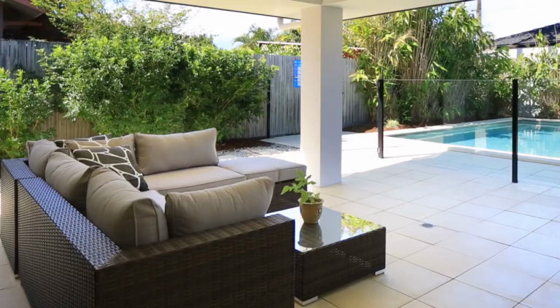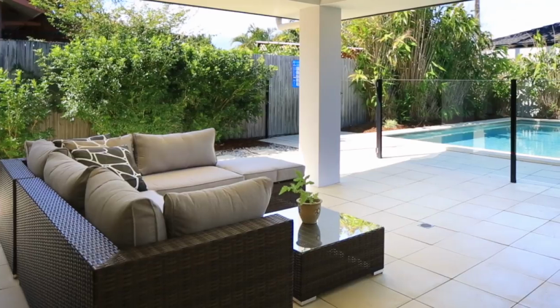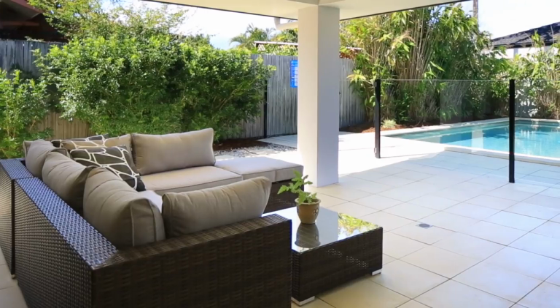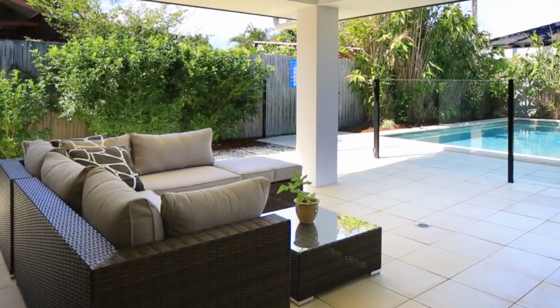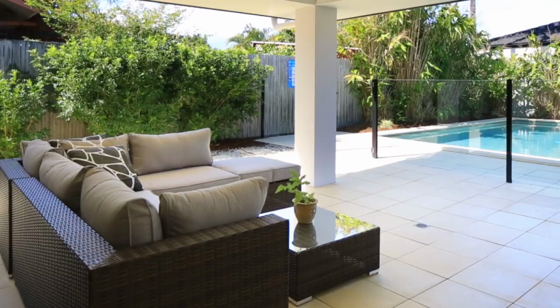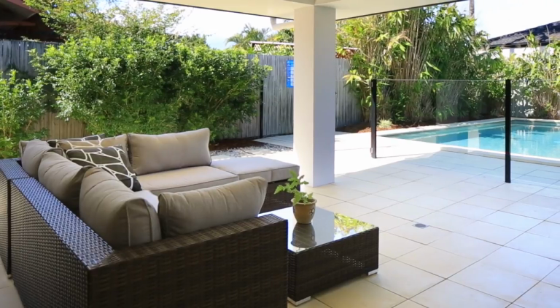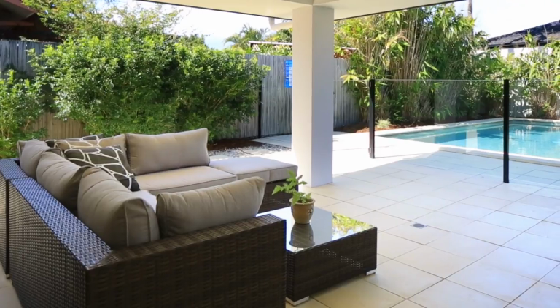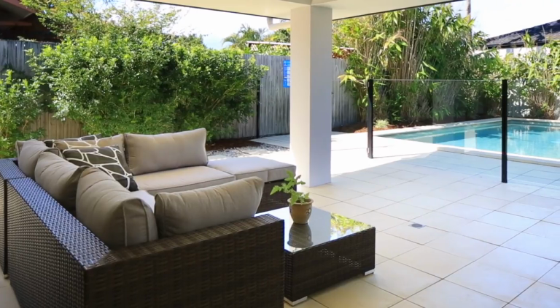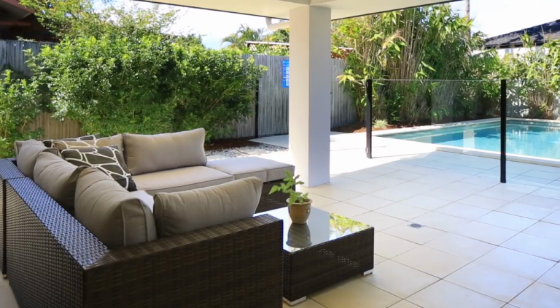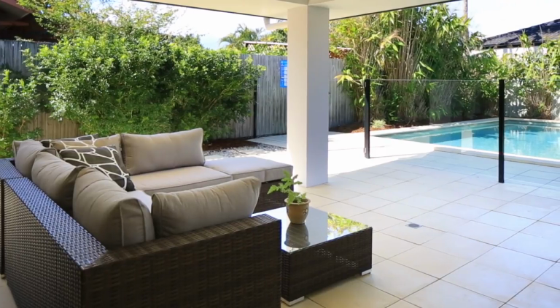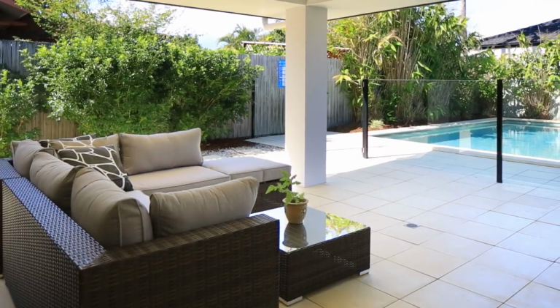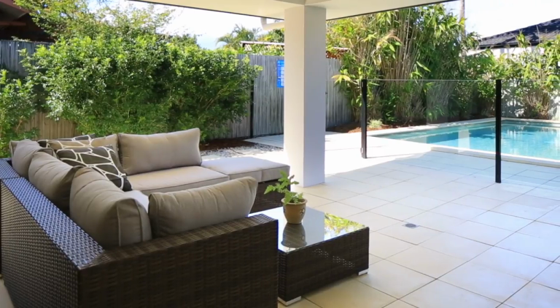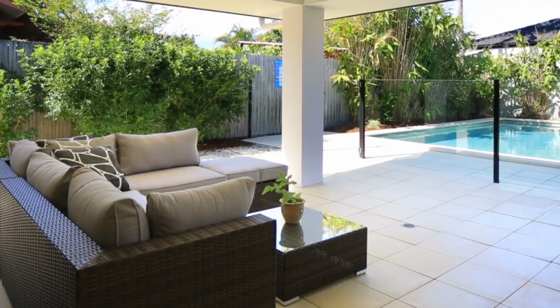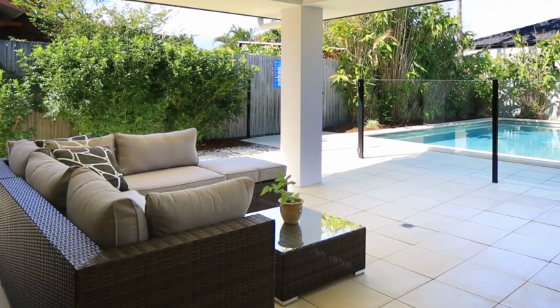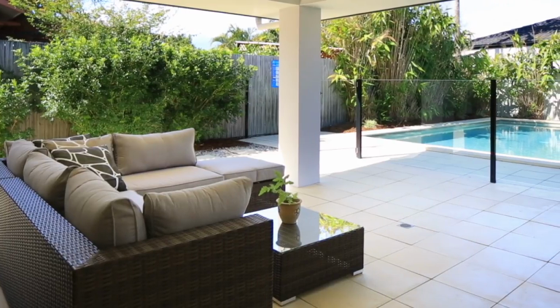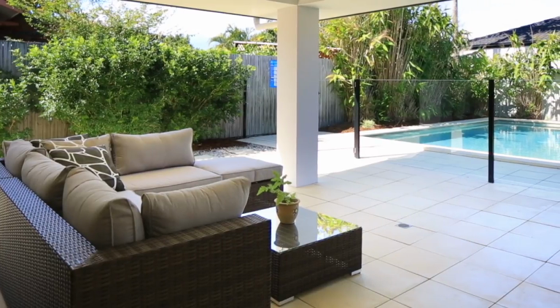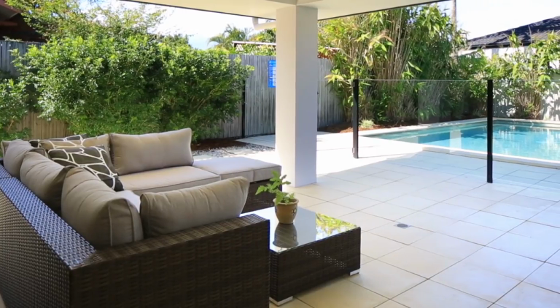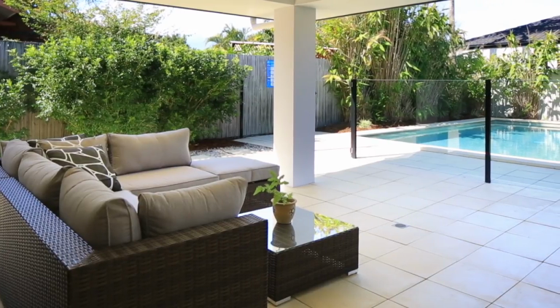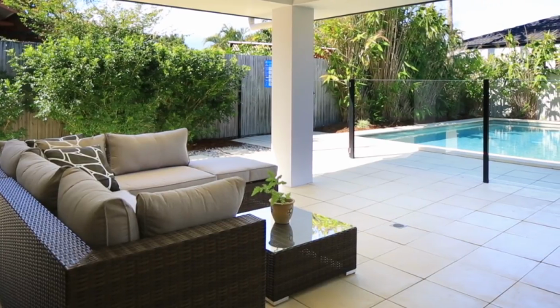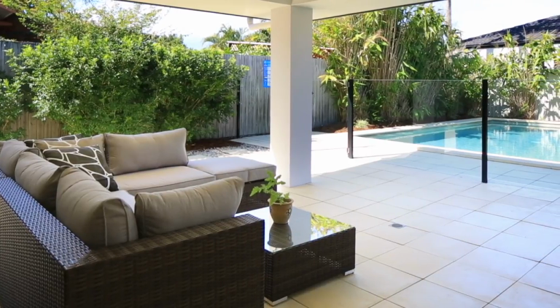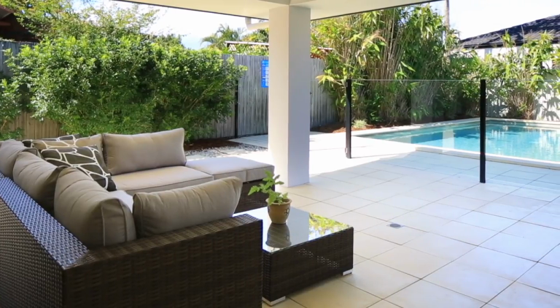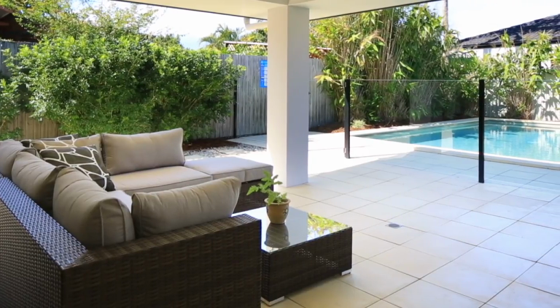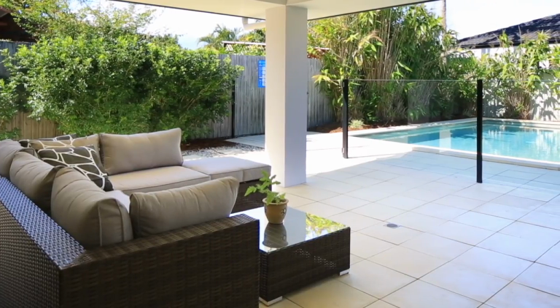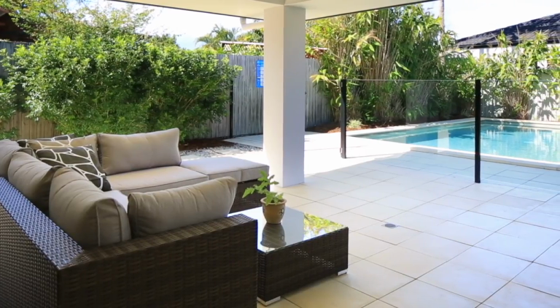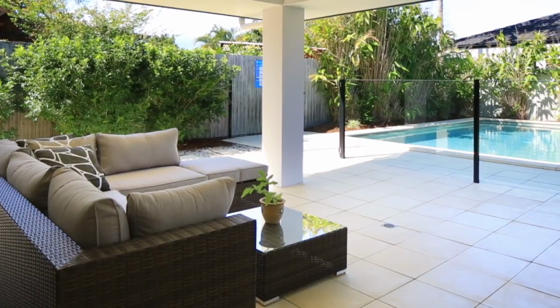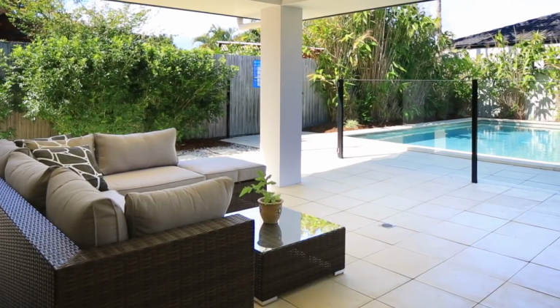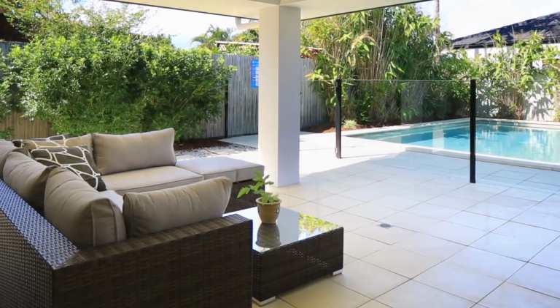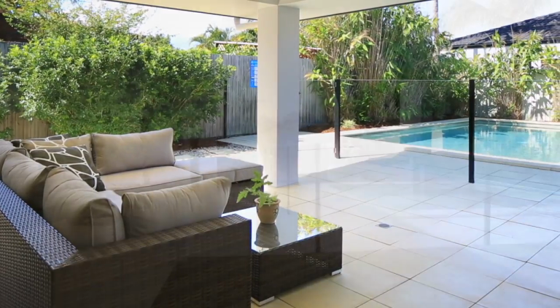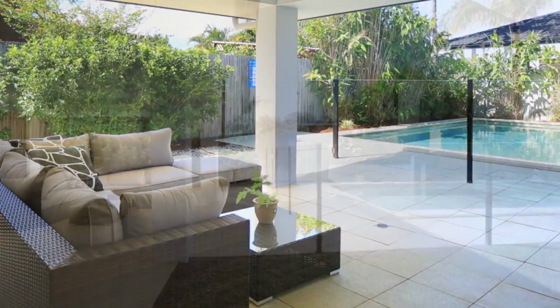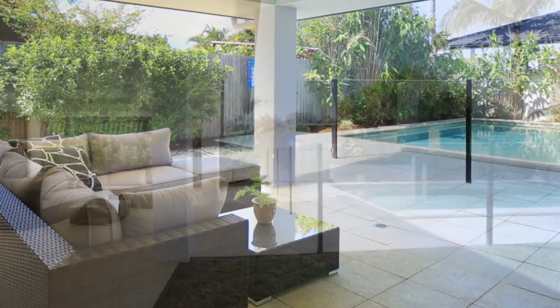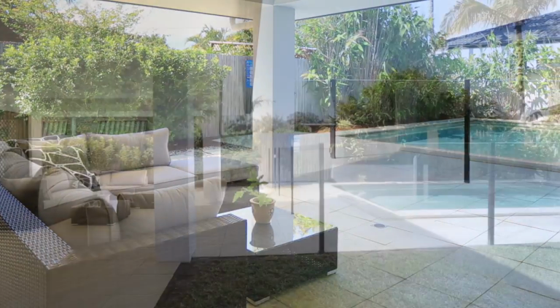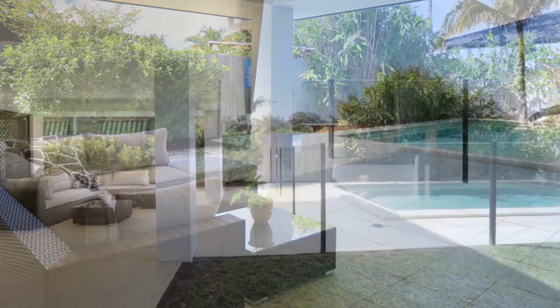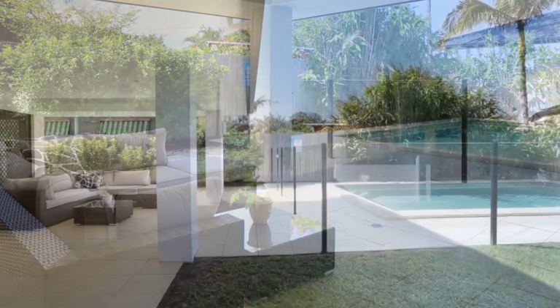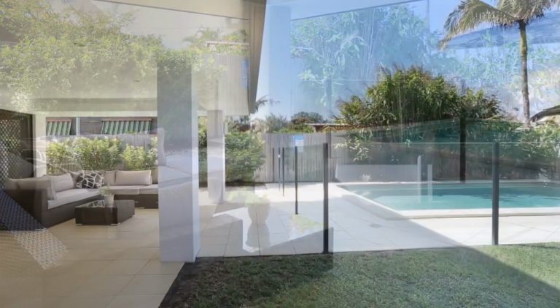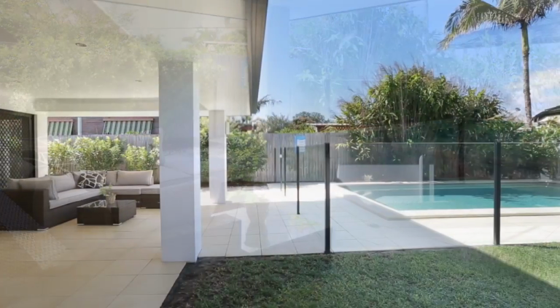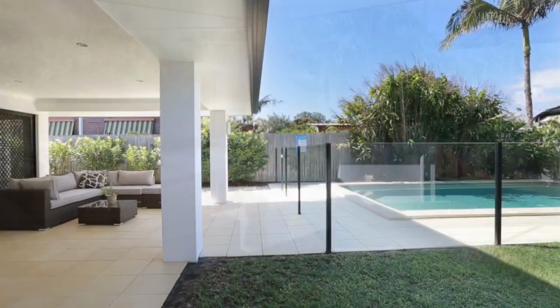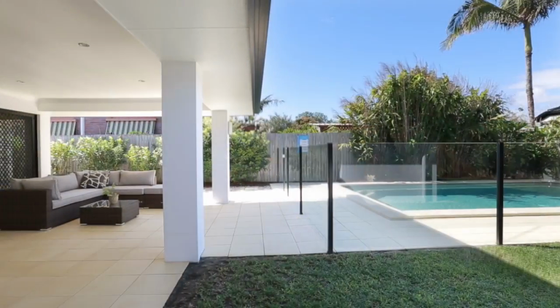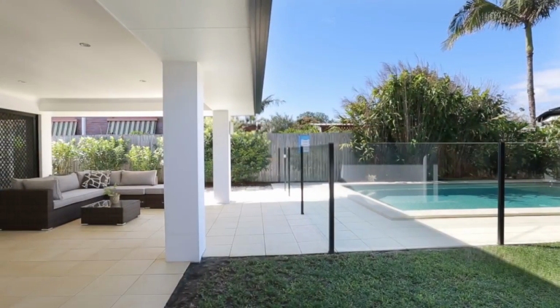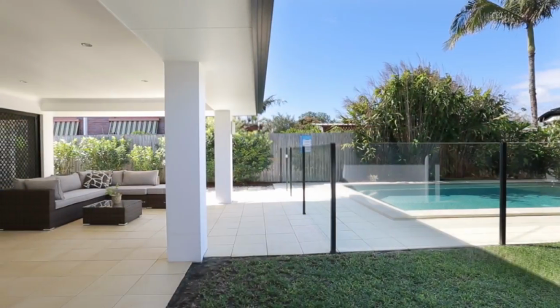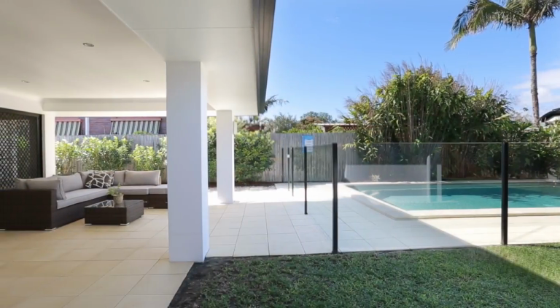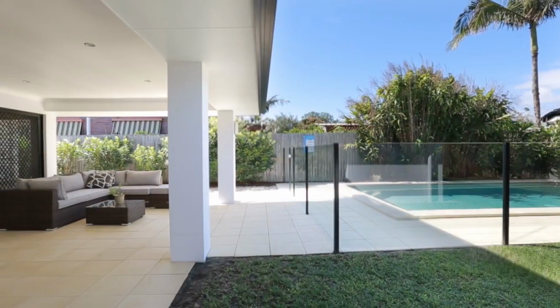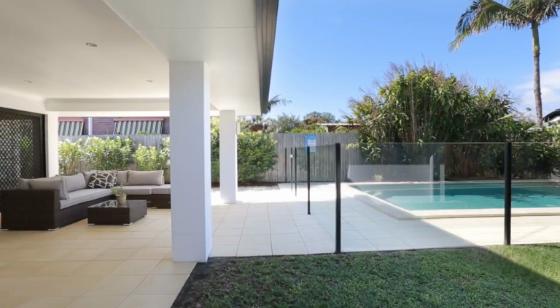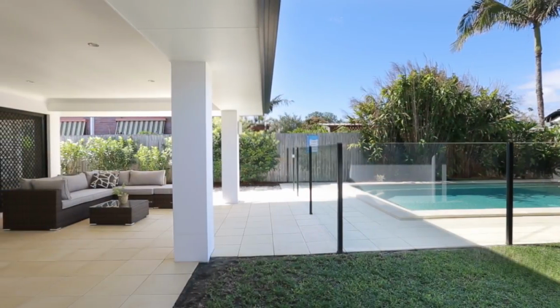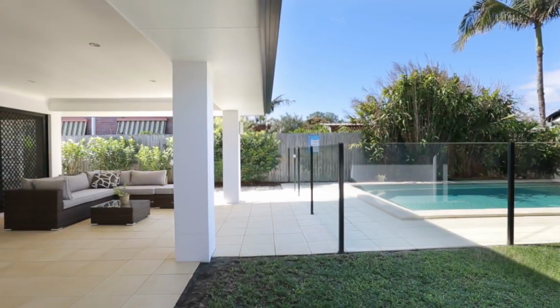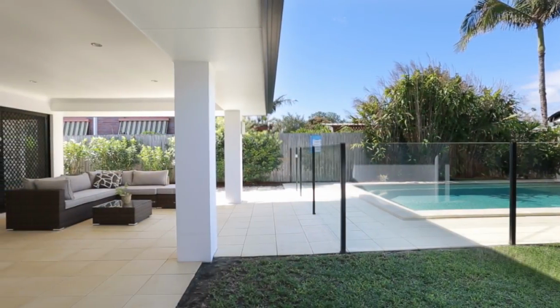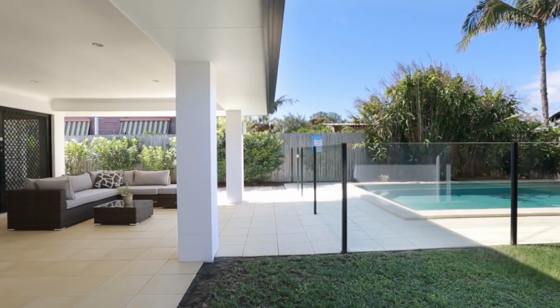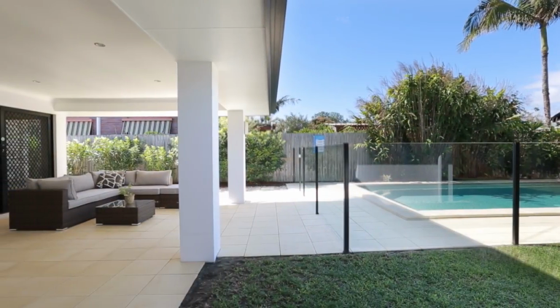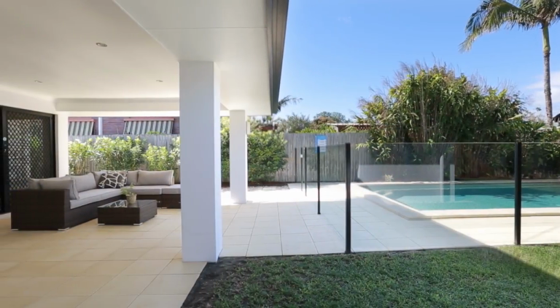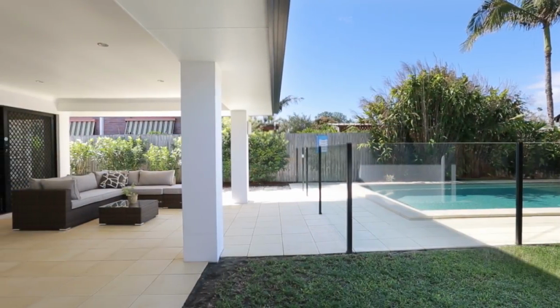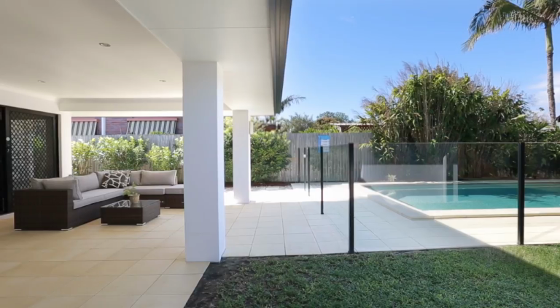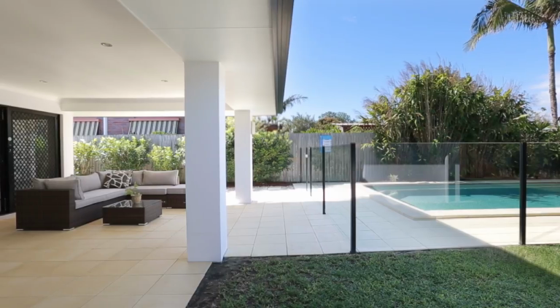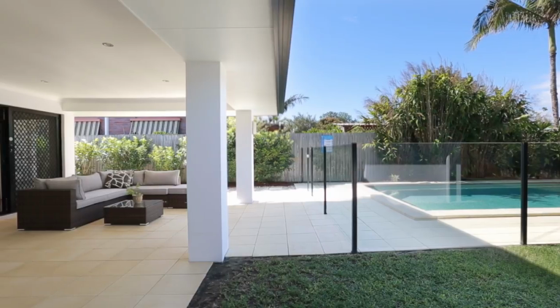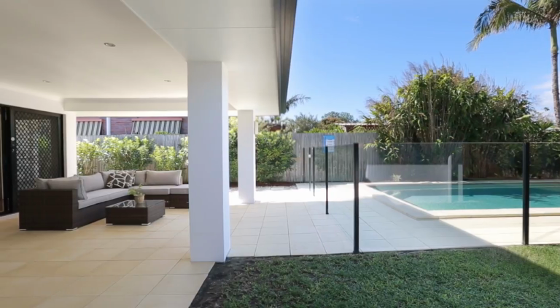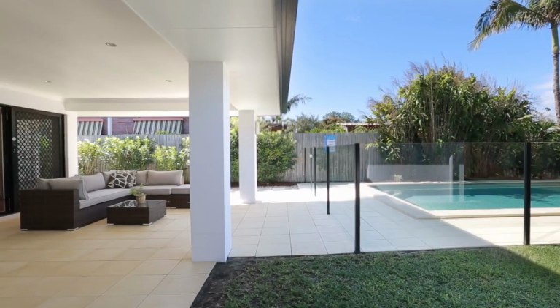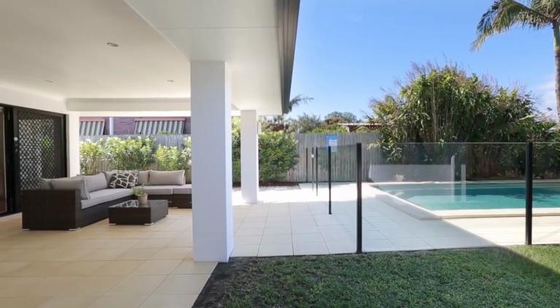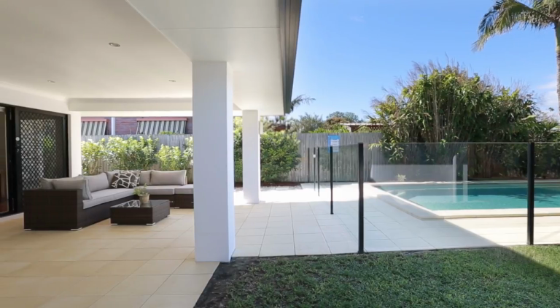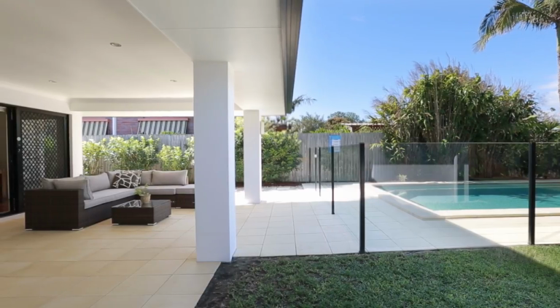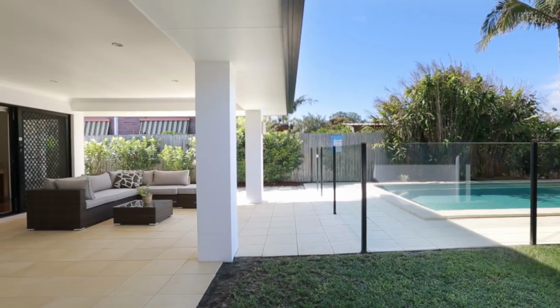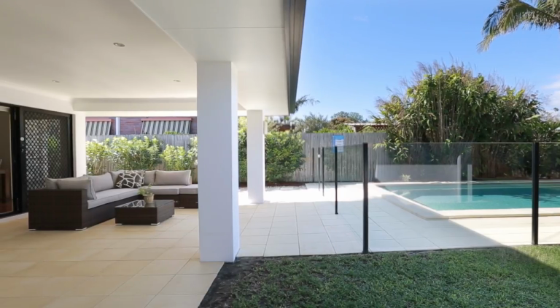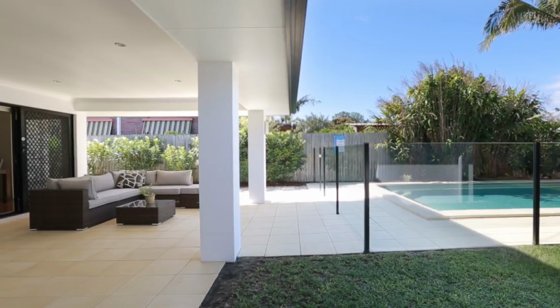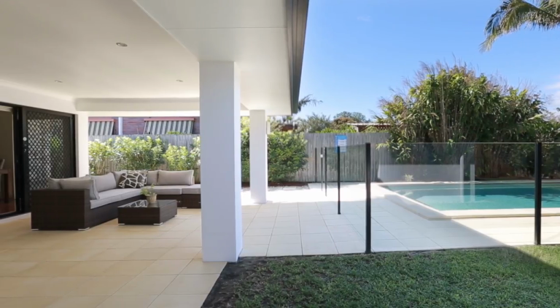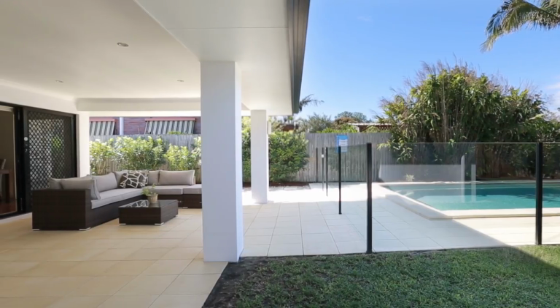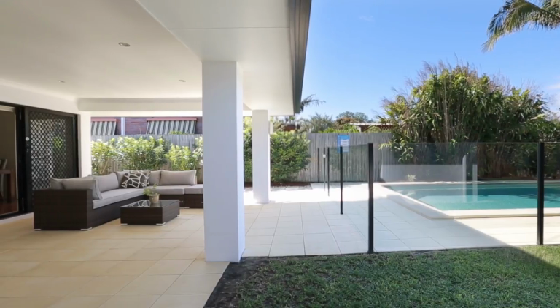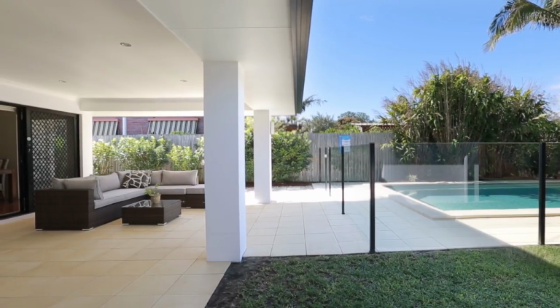Unwind under the covered outdoor area that overlooks the enticing pool and the grassed area that has plenty of room for the kids to run amok.